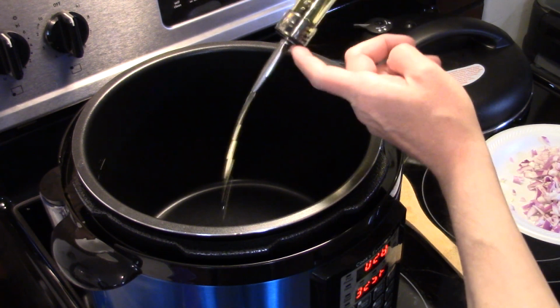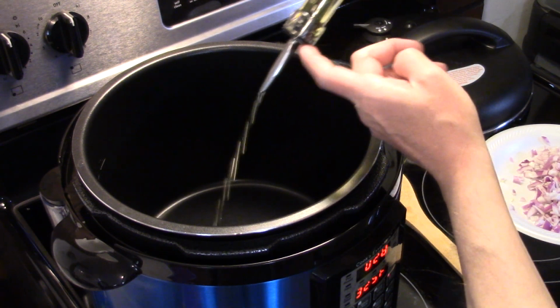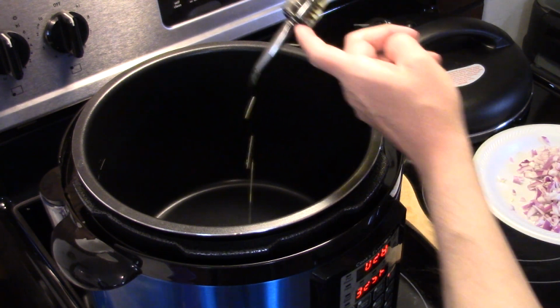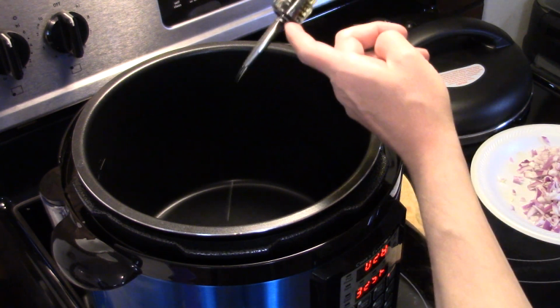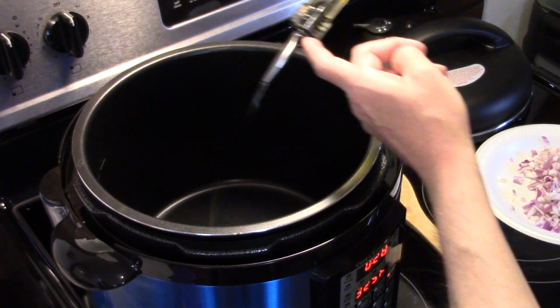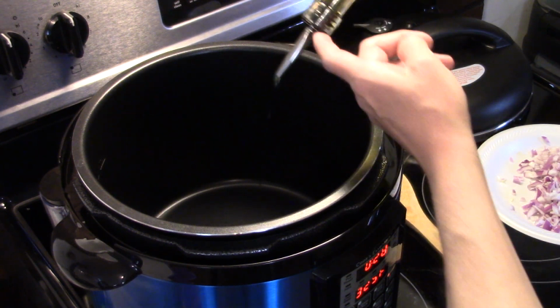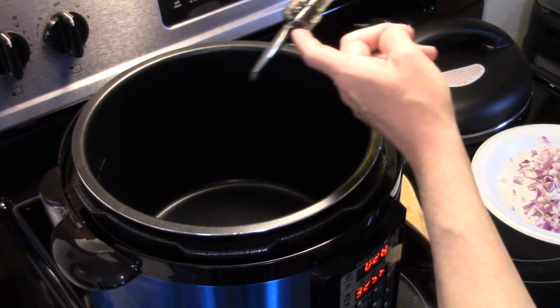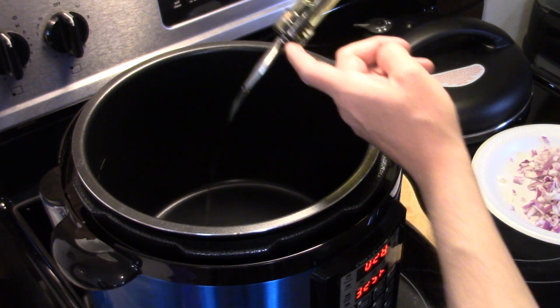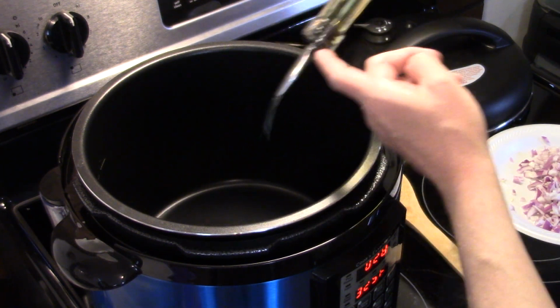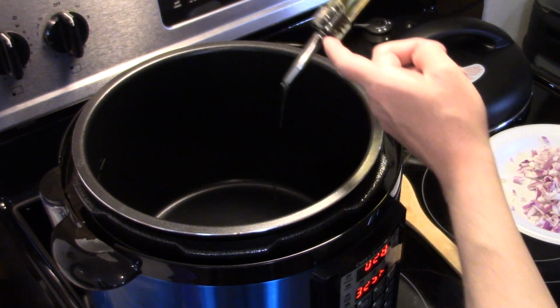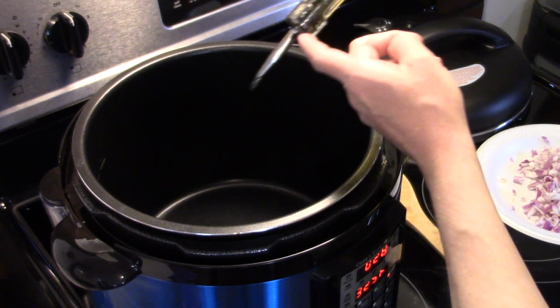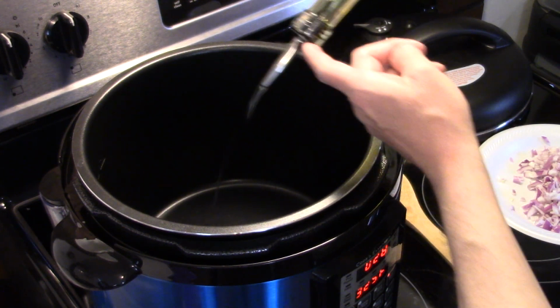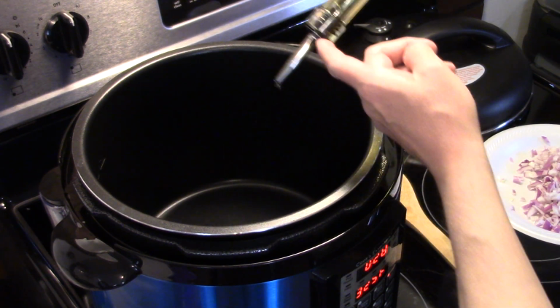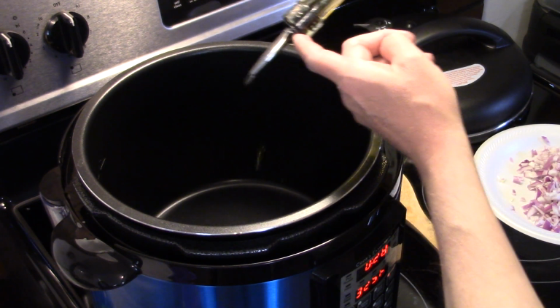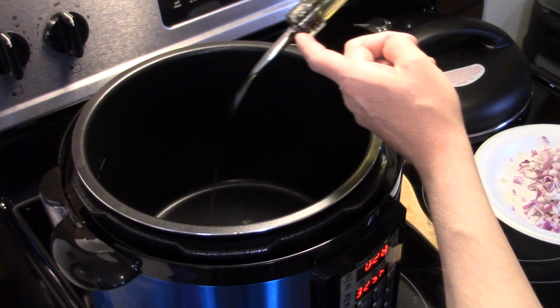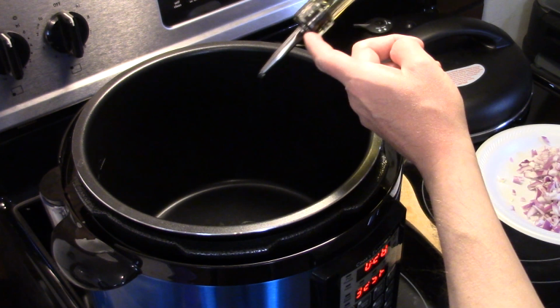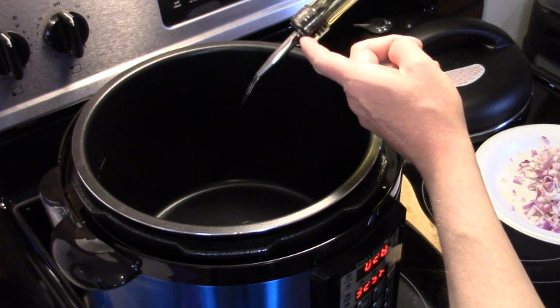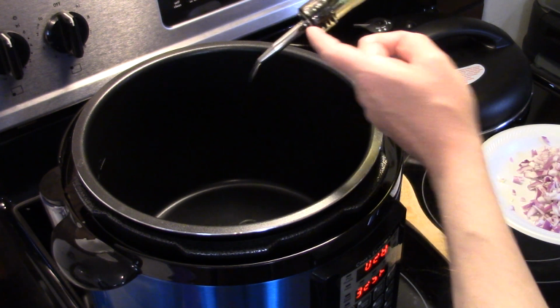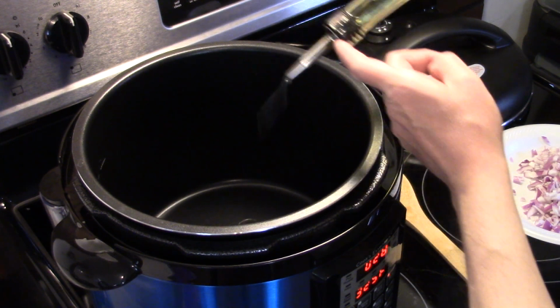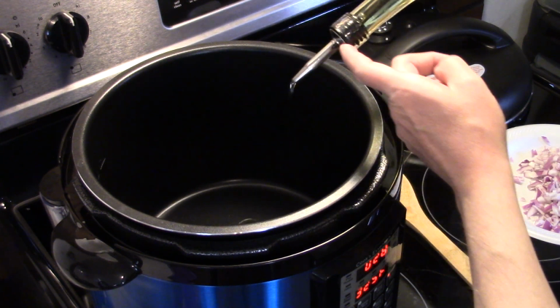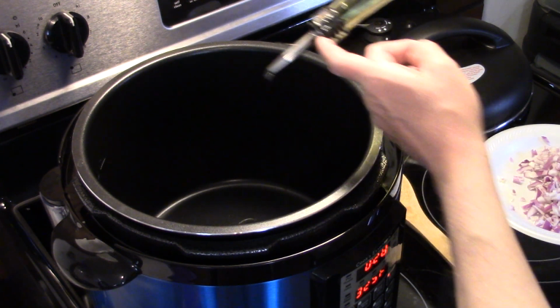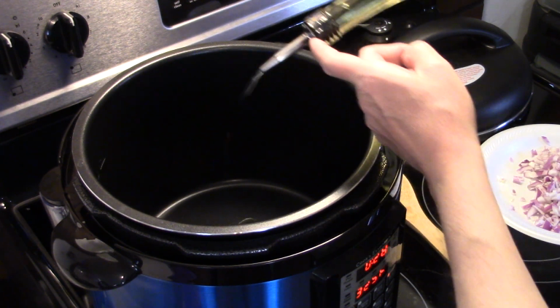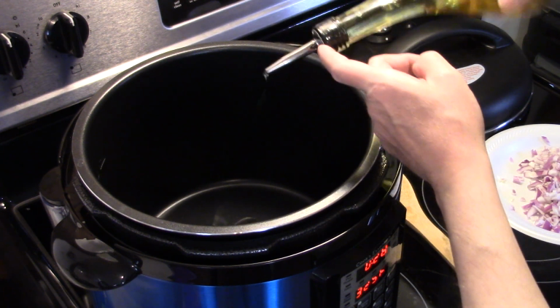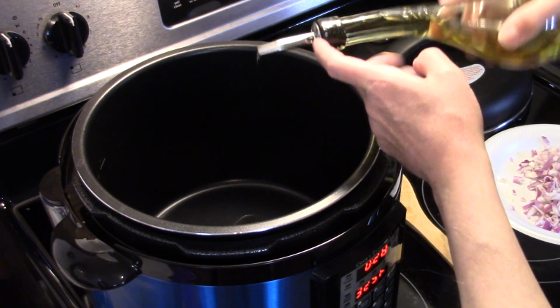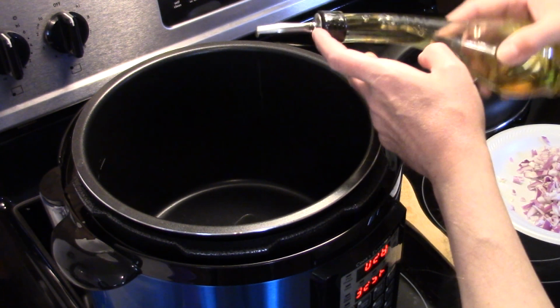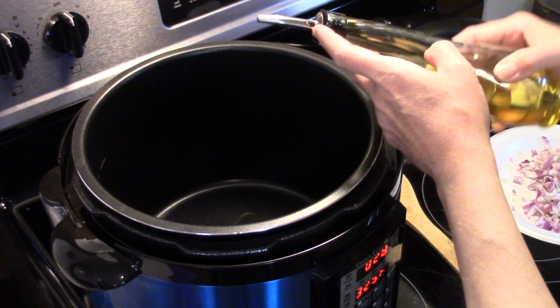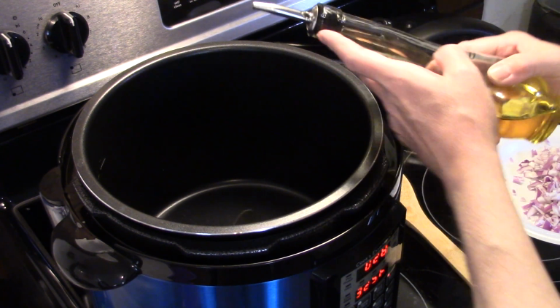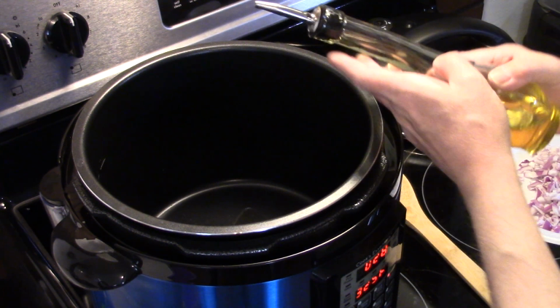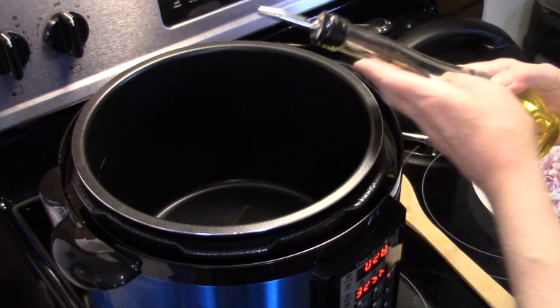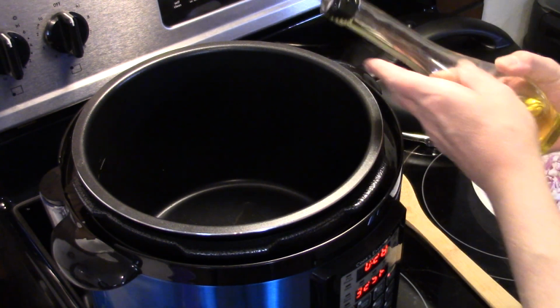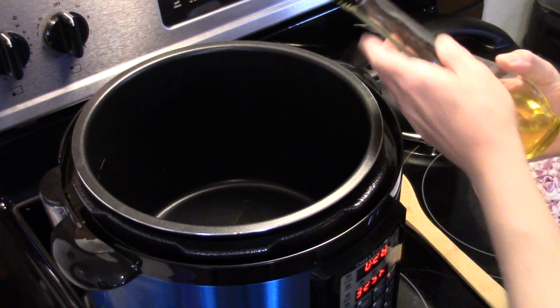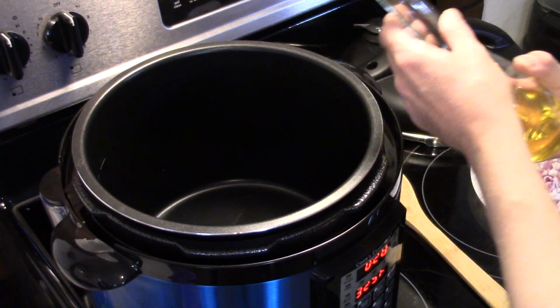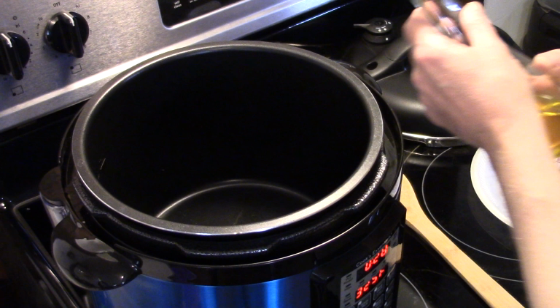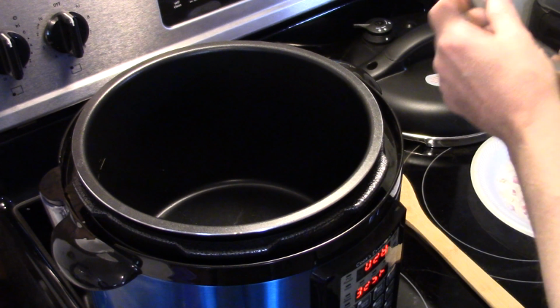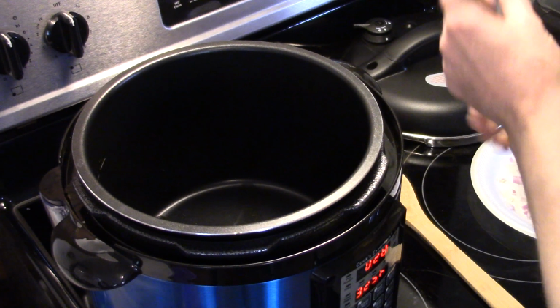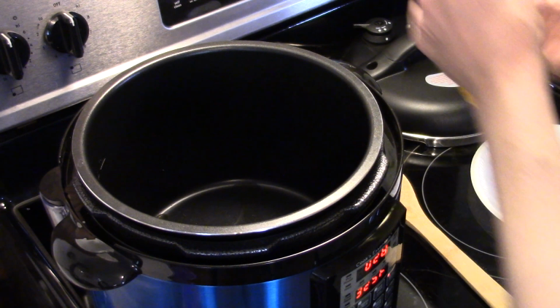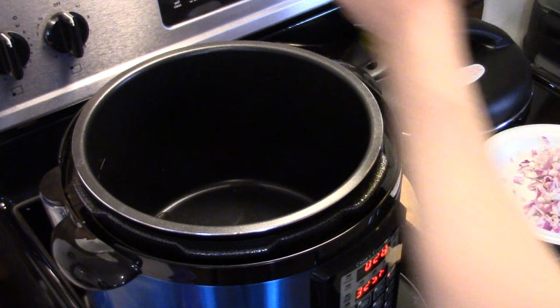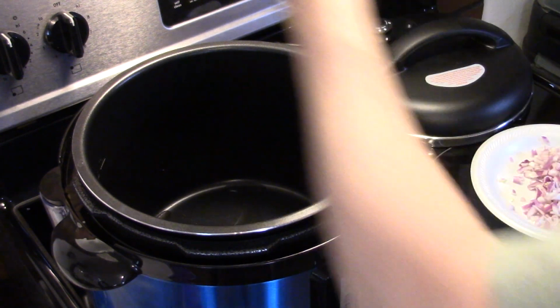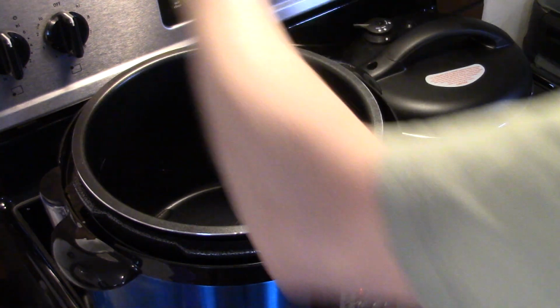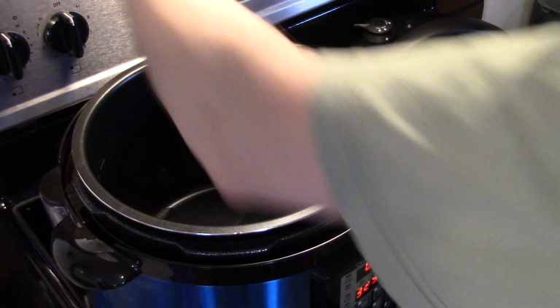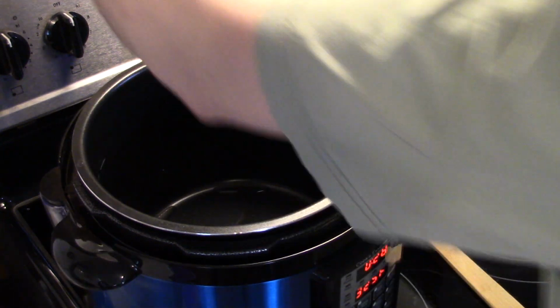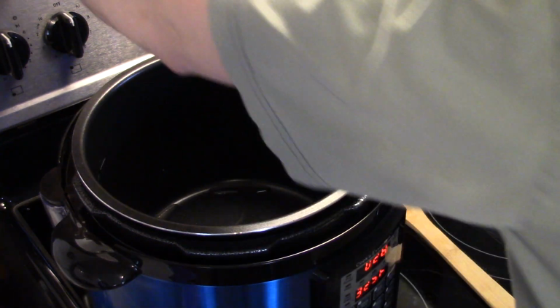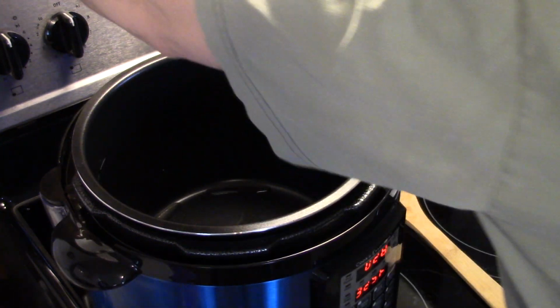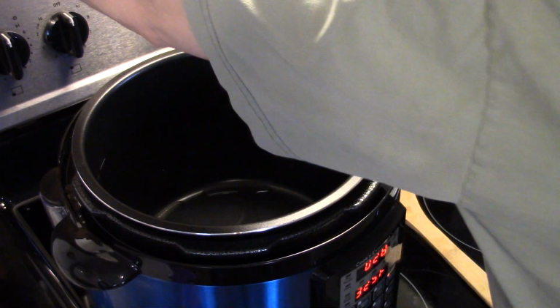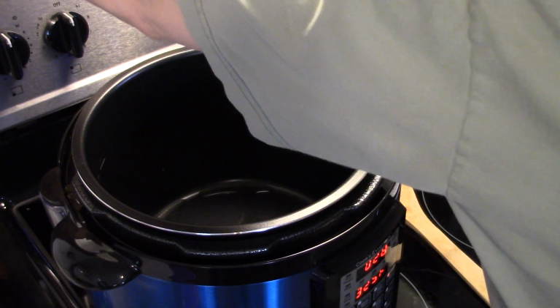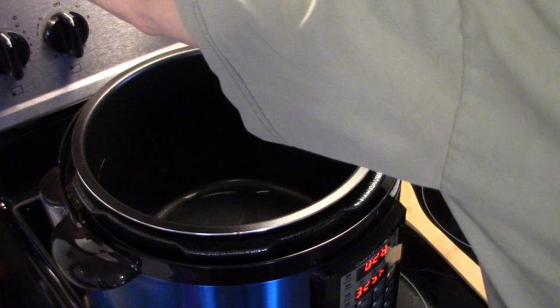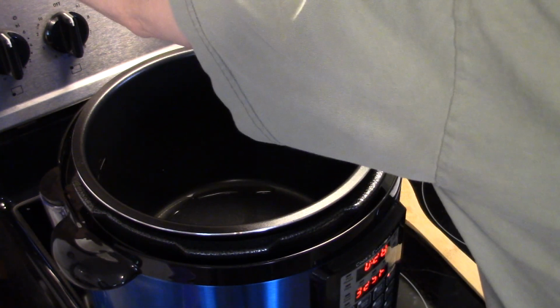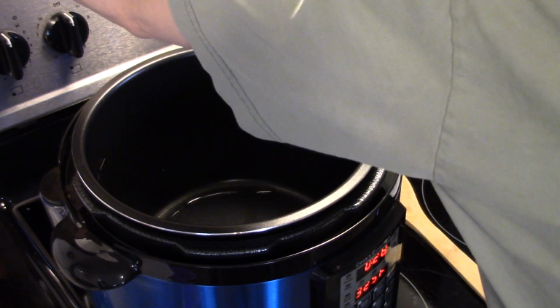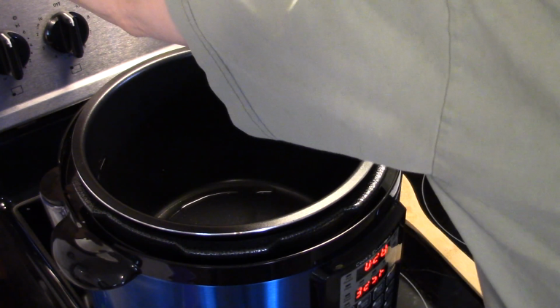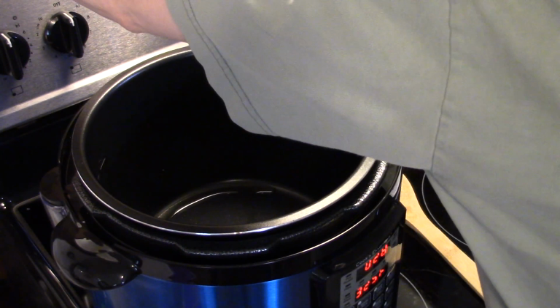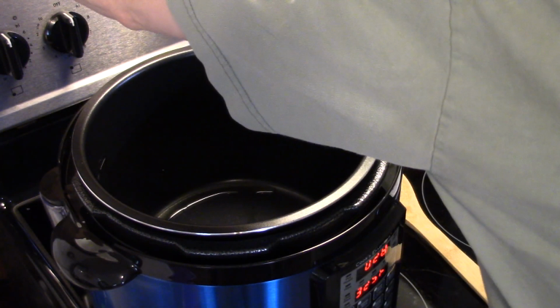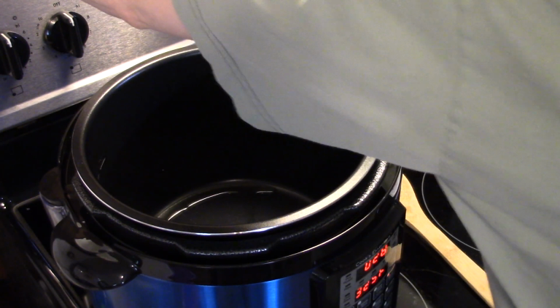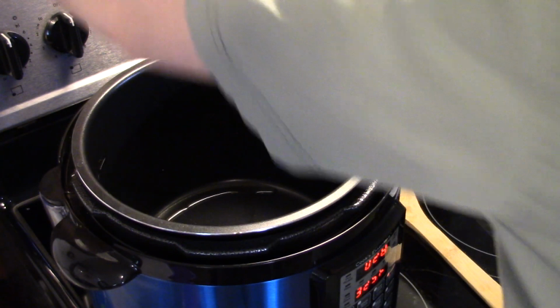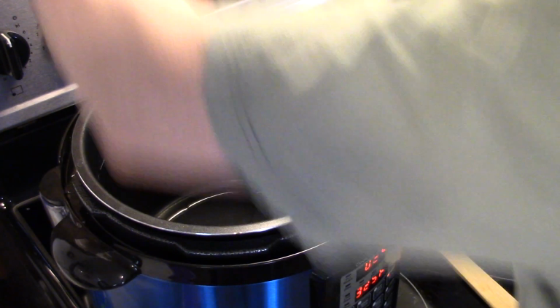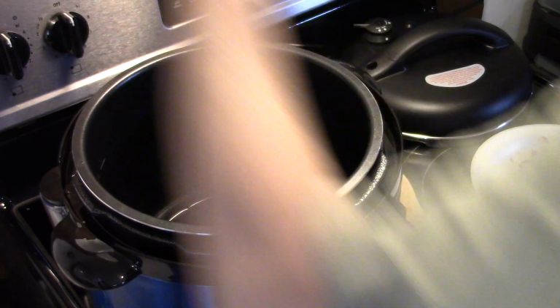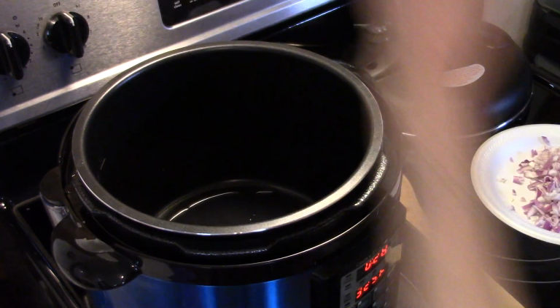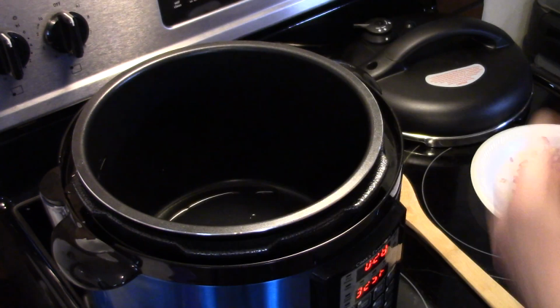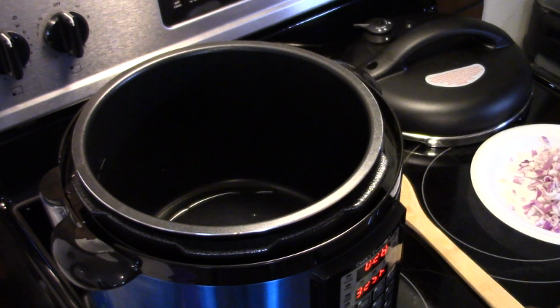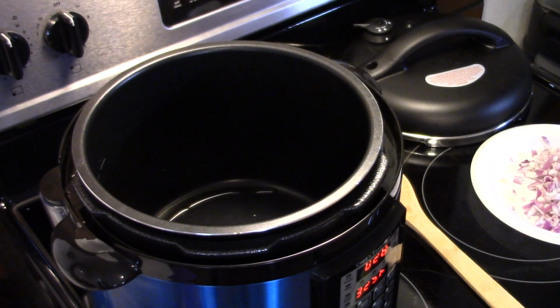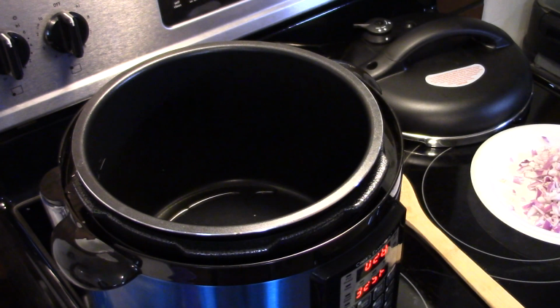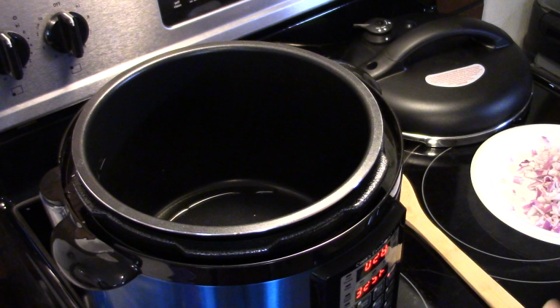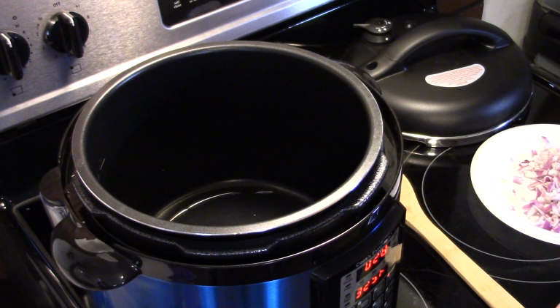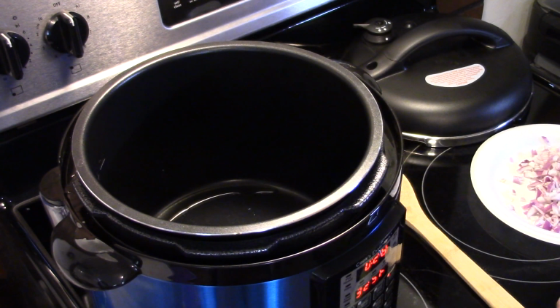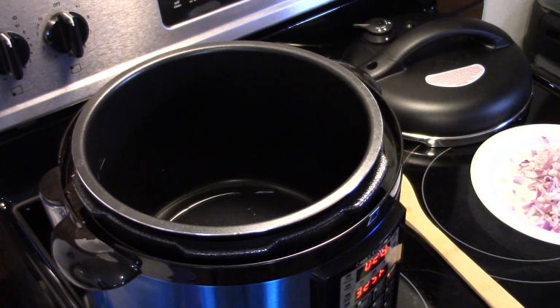Today I chose to use my pressure cooker because I haven't used this one in a while. The only difference between a pressure cooker and an Instant Pot is a name brand — an Instant Pot is a pressure cooker, for those who didn't know that.